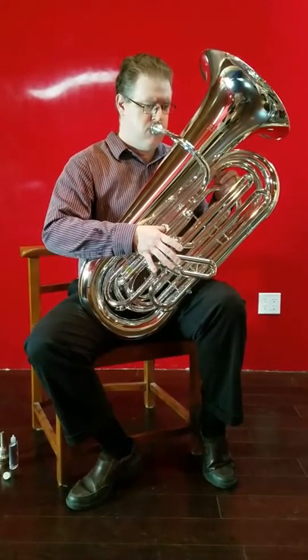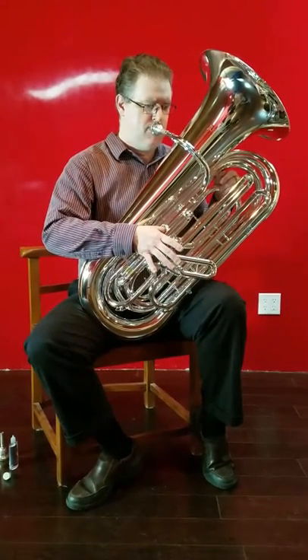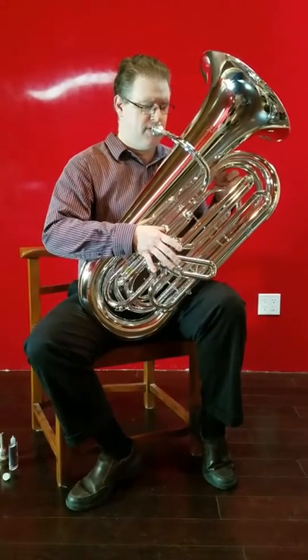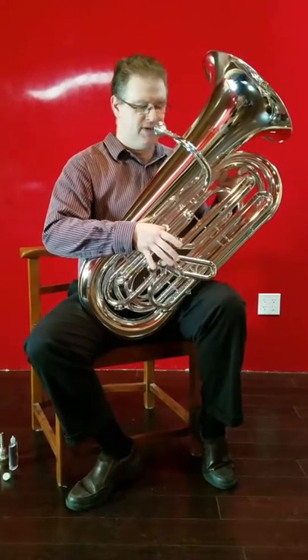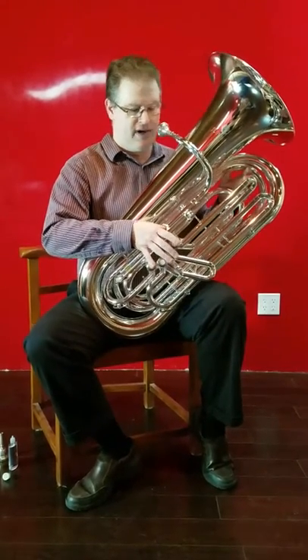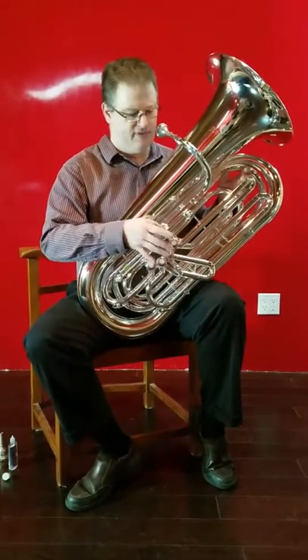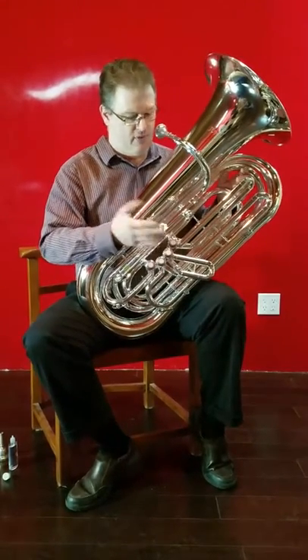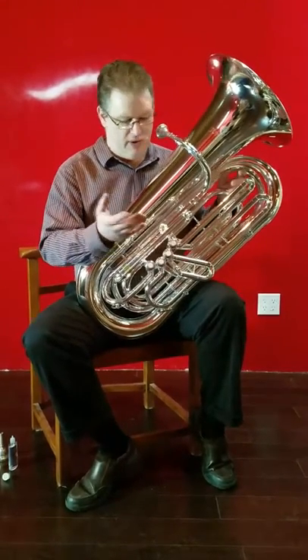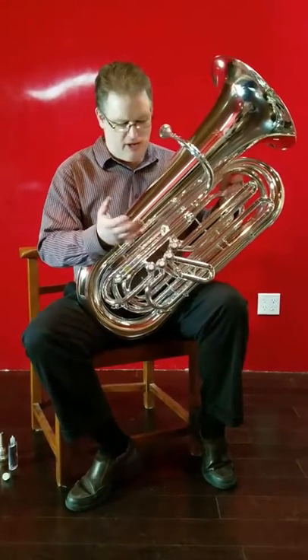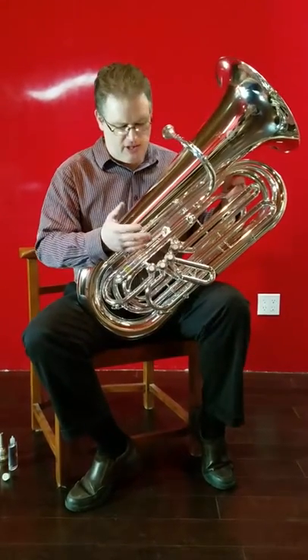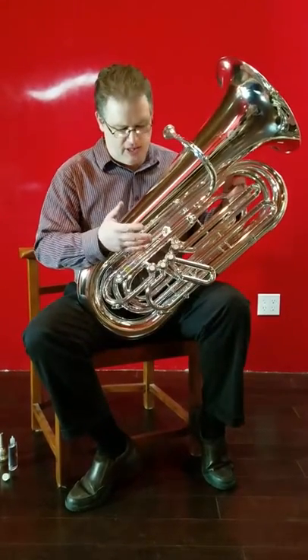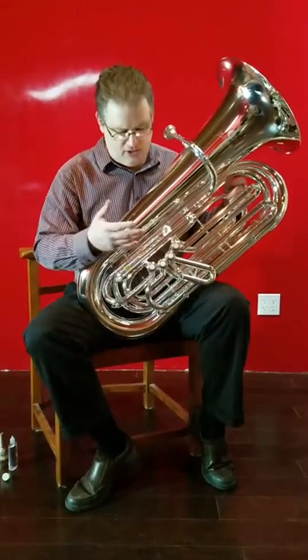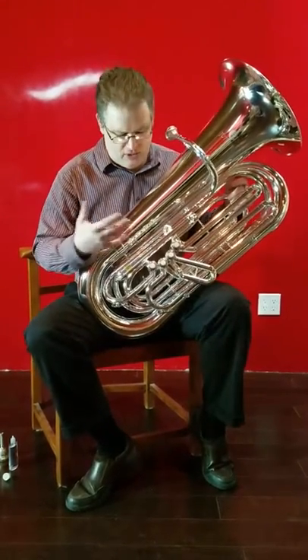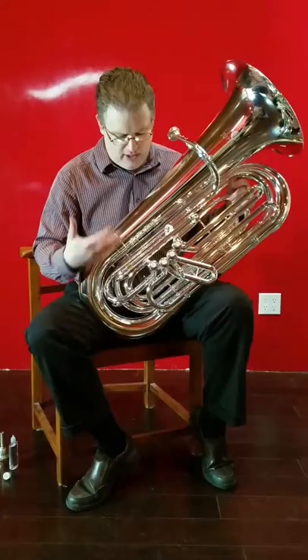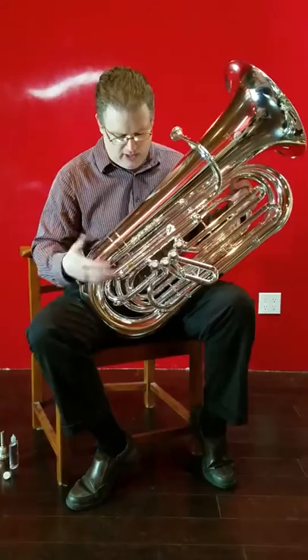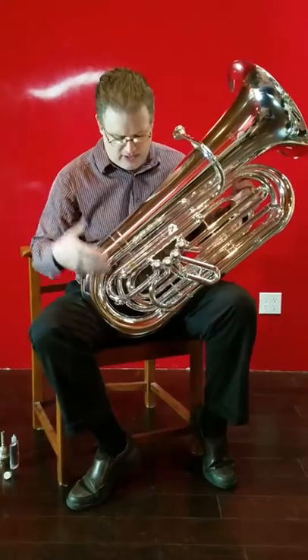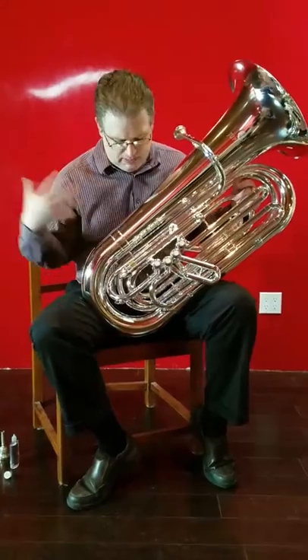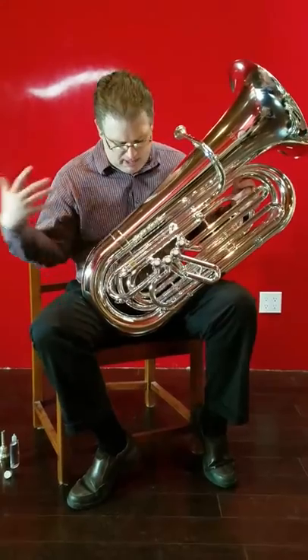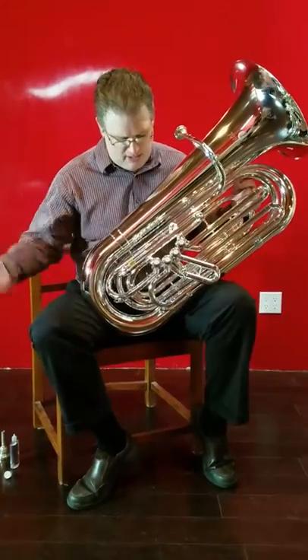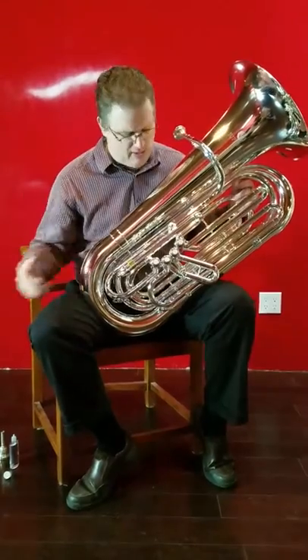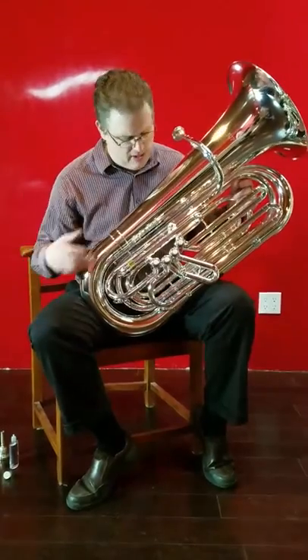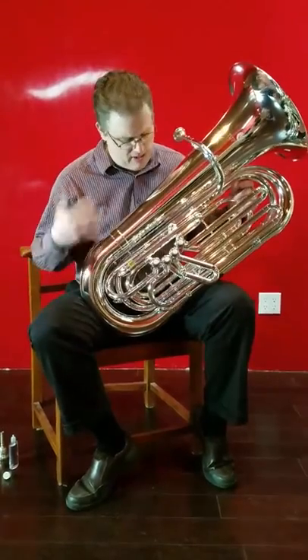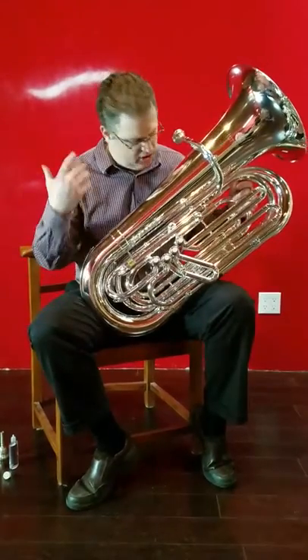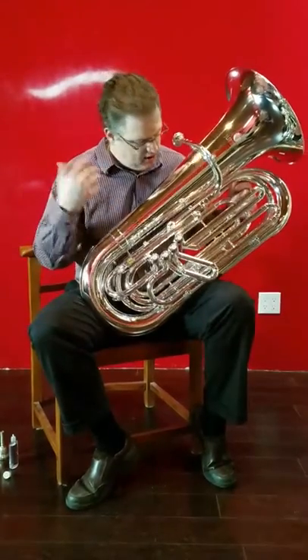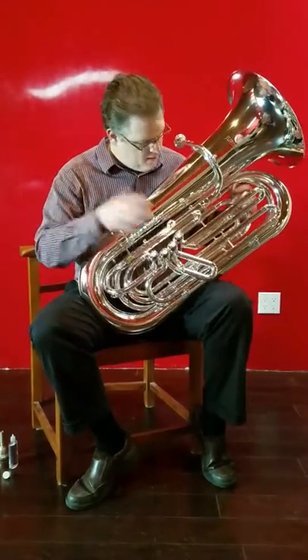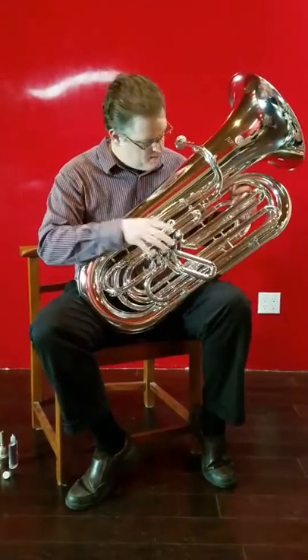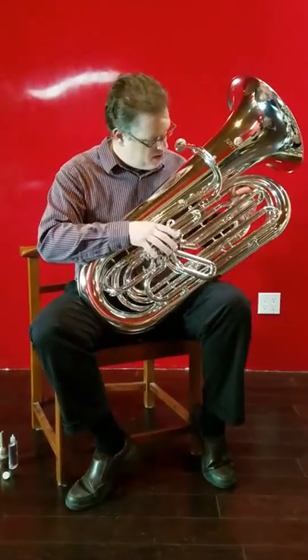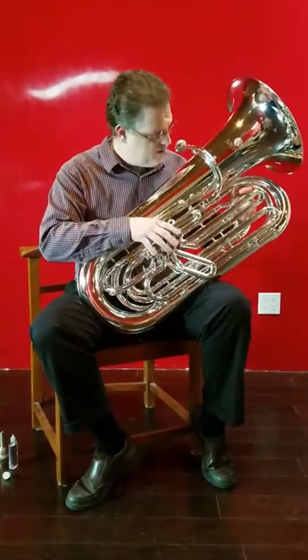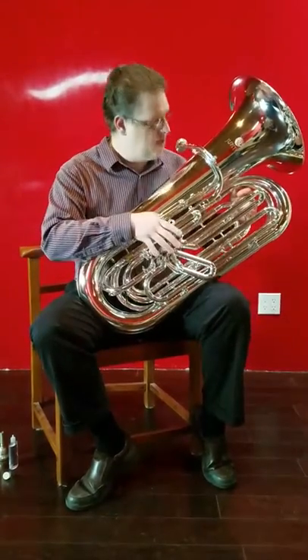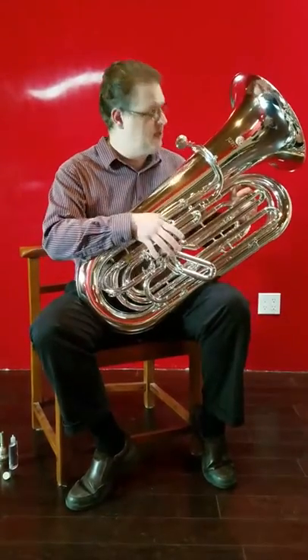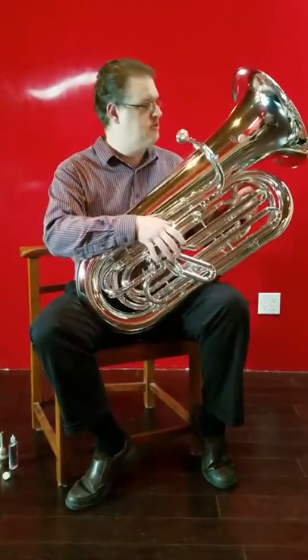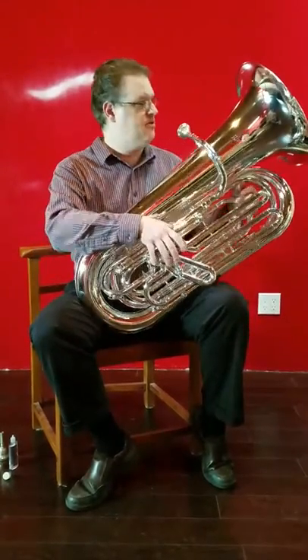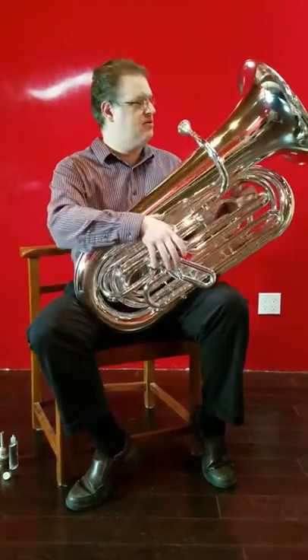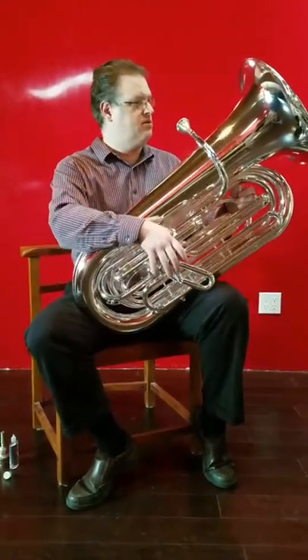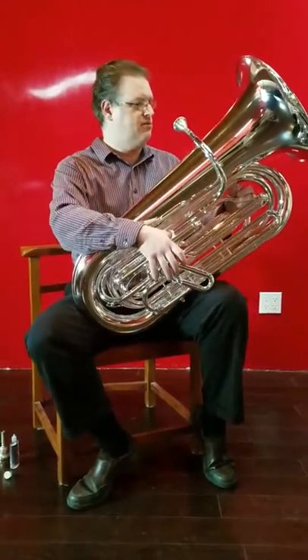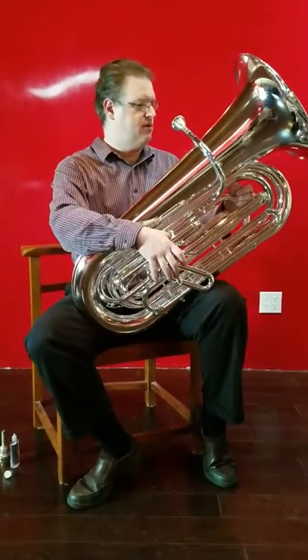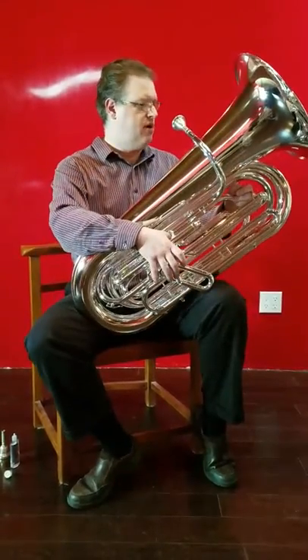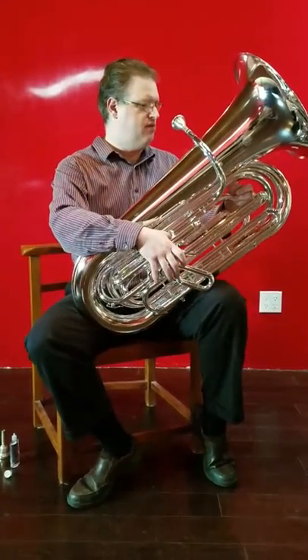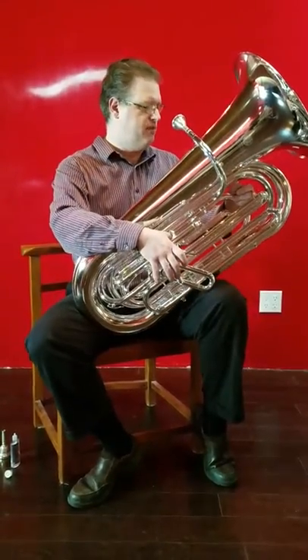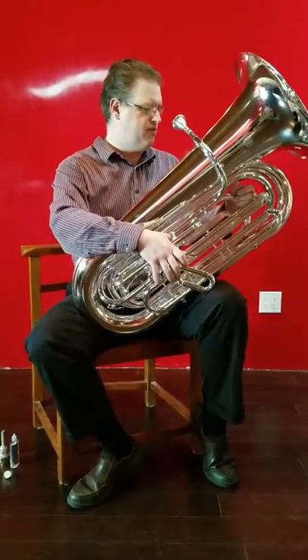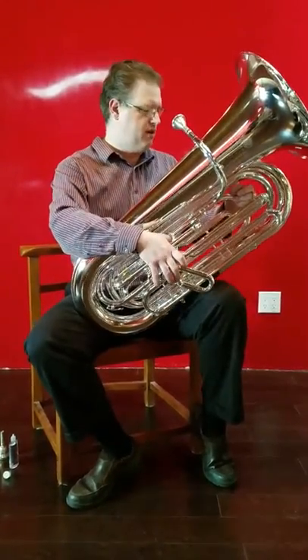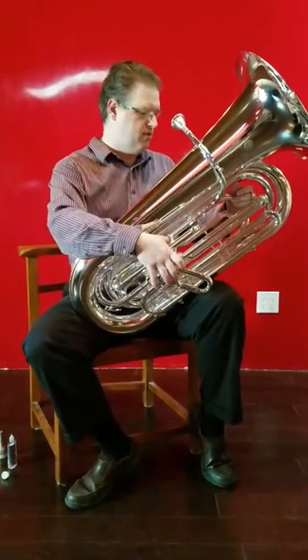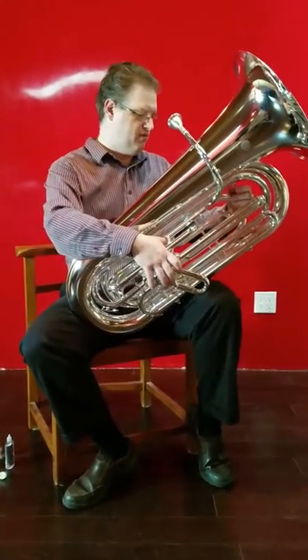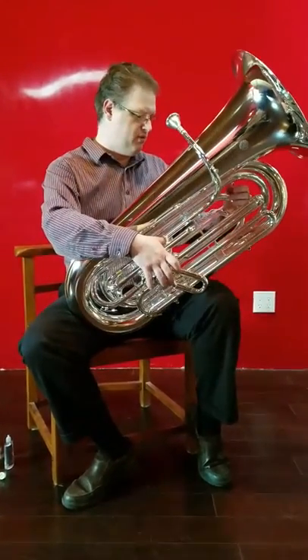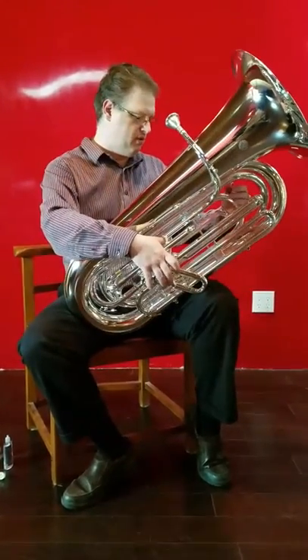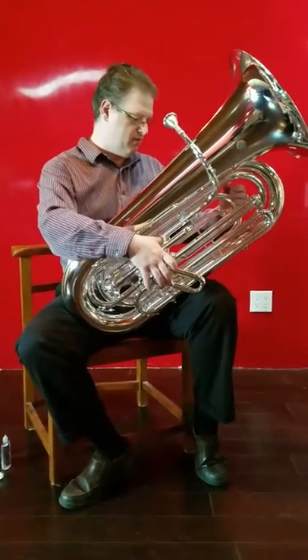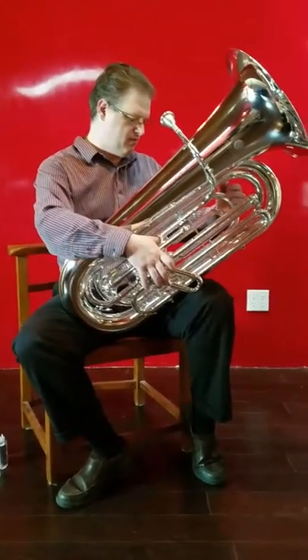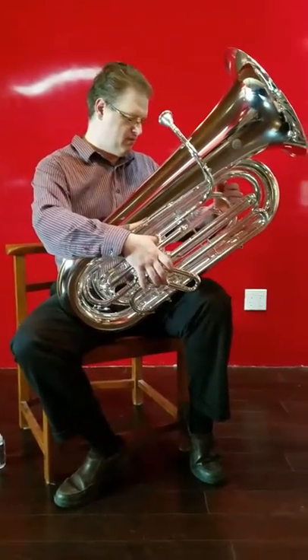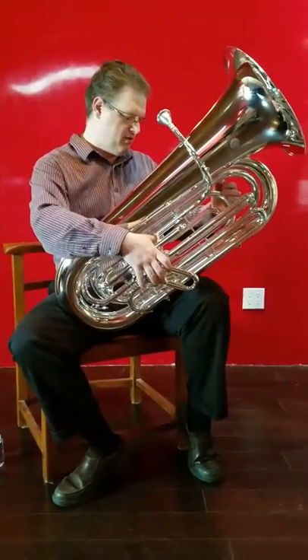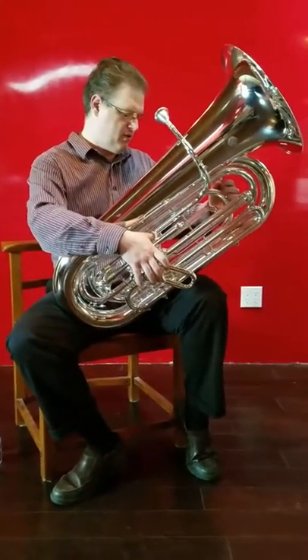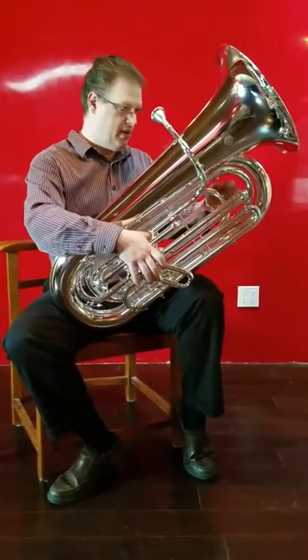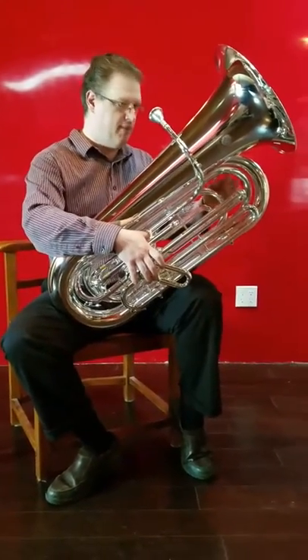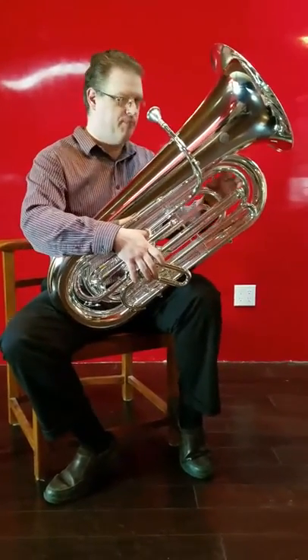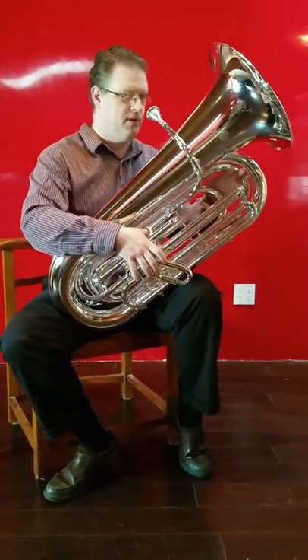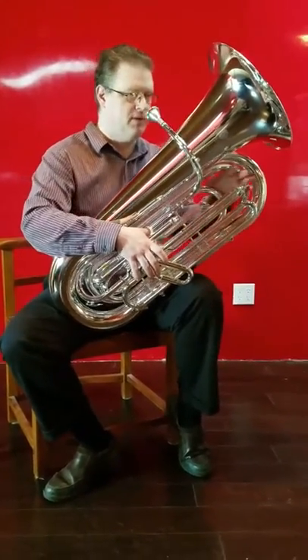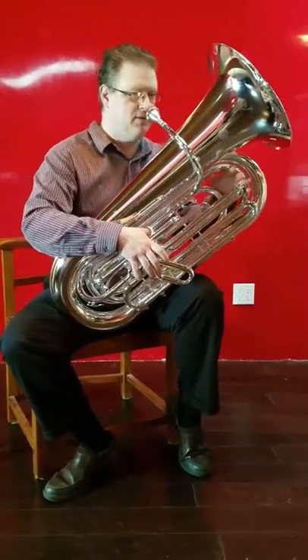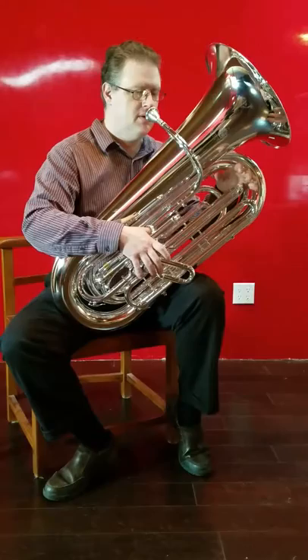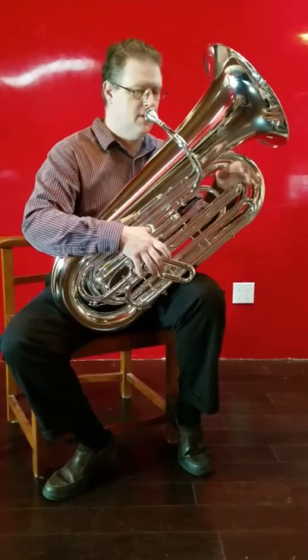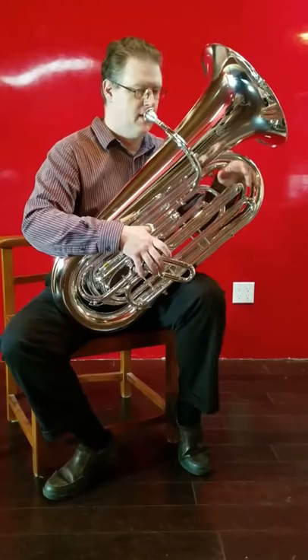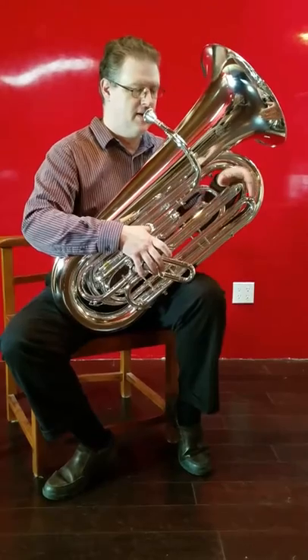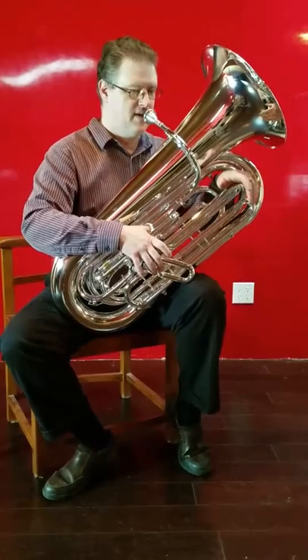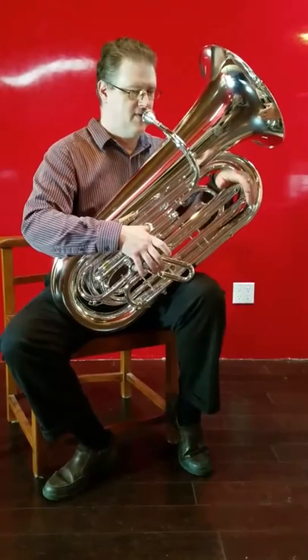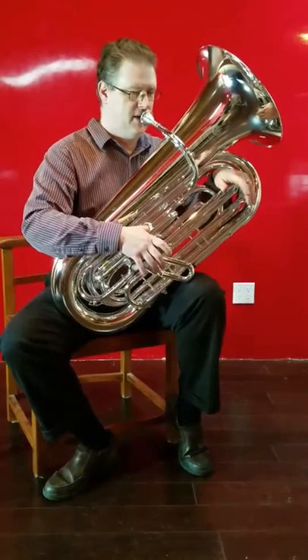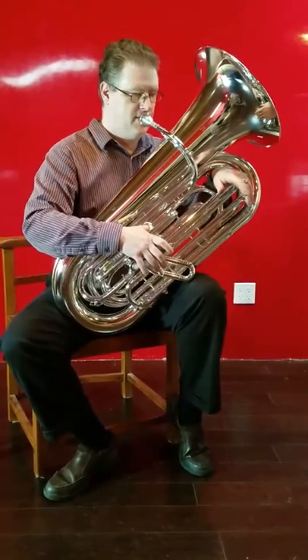It's got a full range, and as you're learning to expand your range and everything, it's a very, very fine horn for doing that, and it sounds nice.